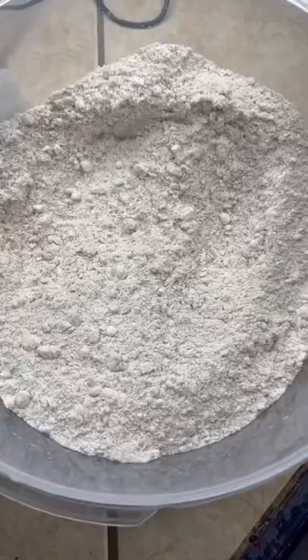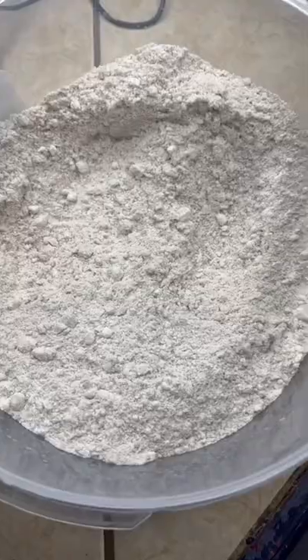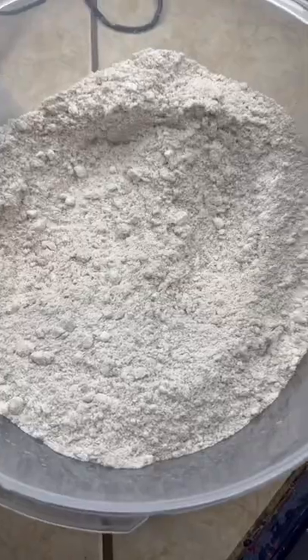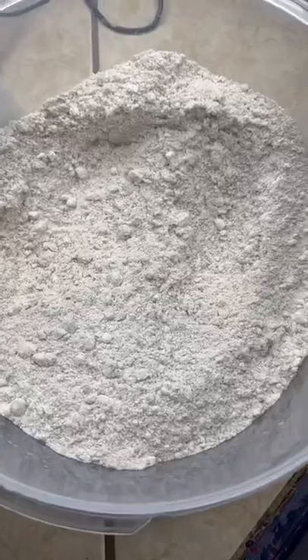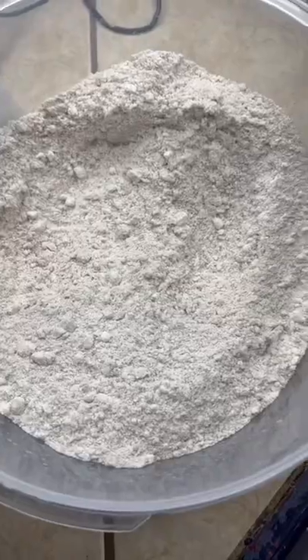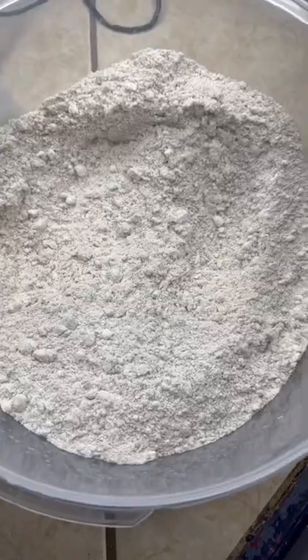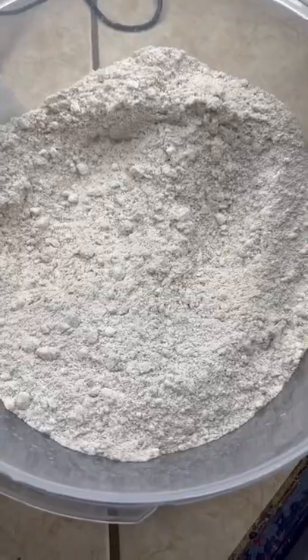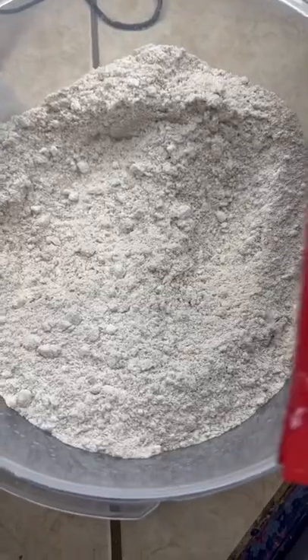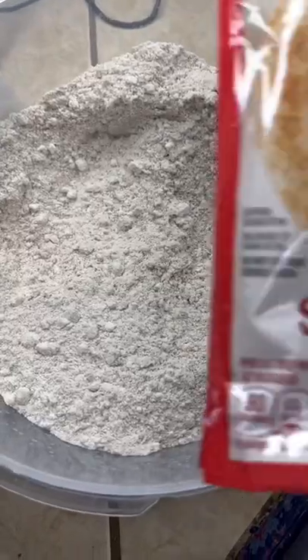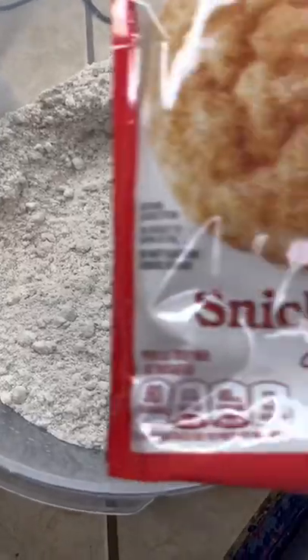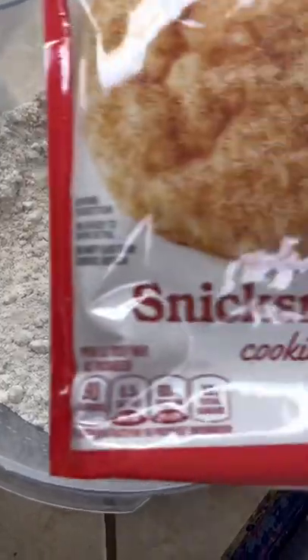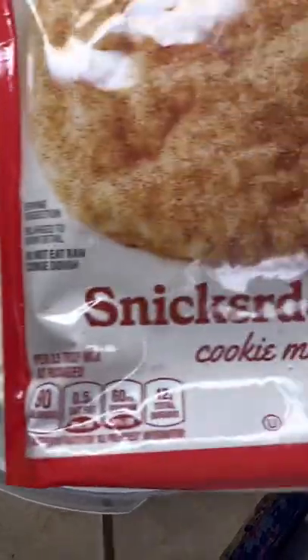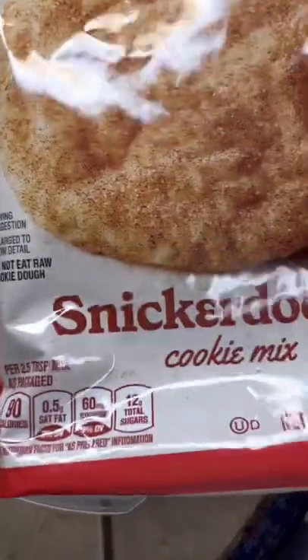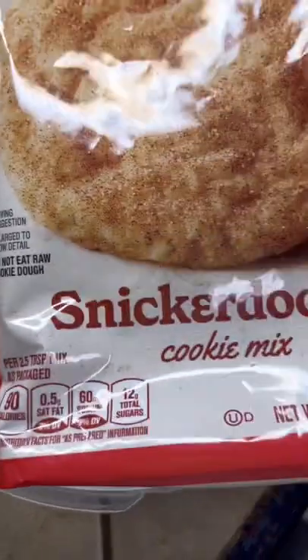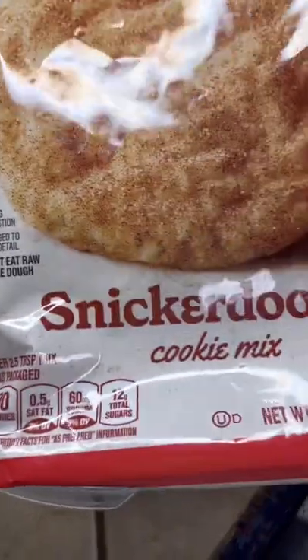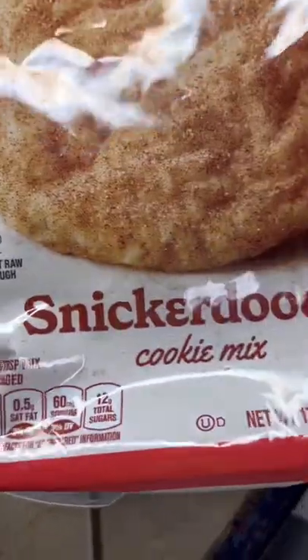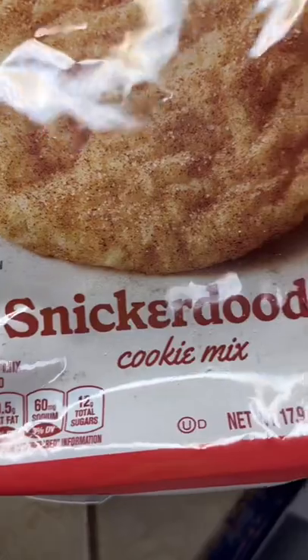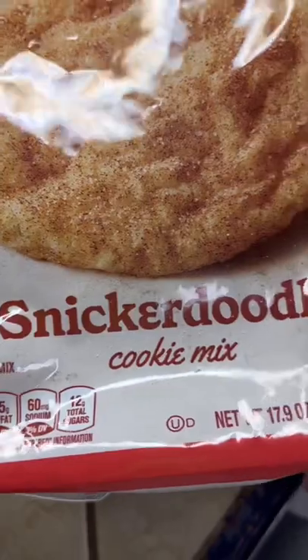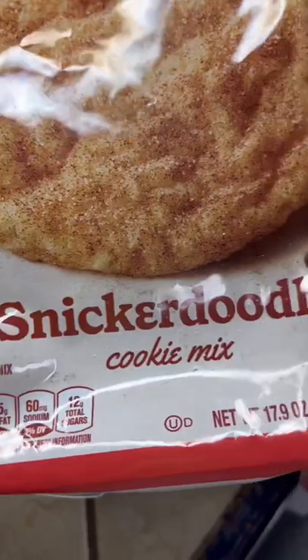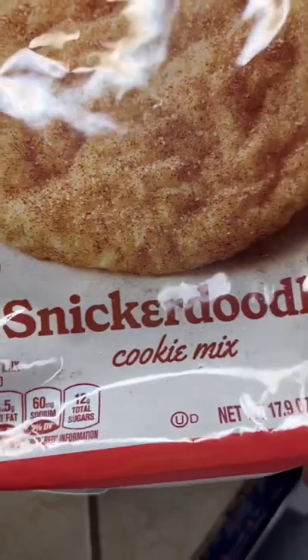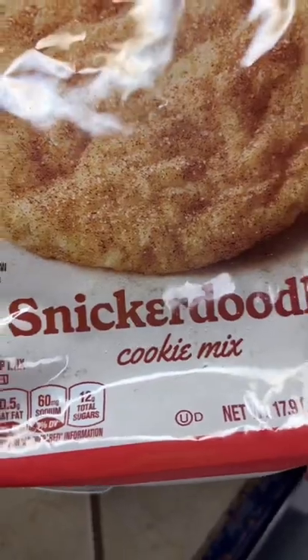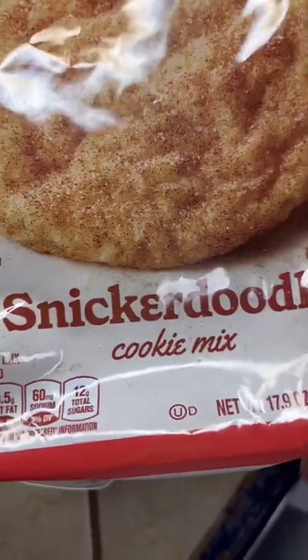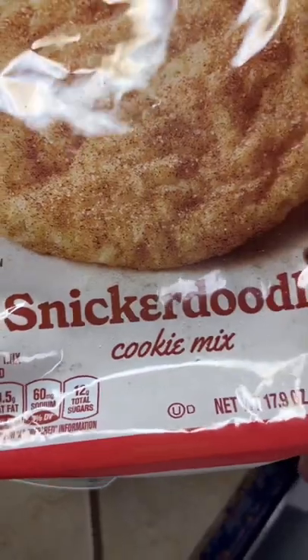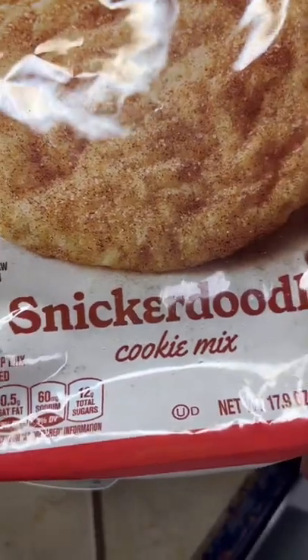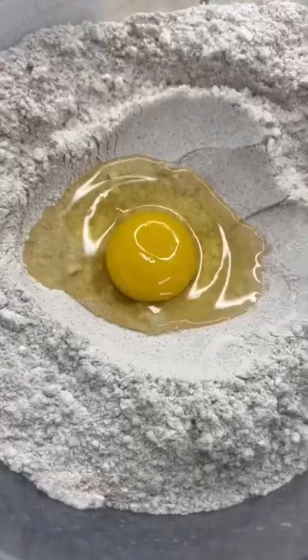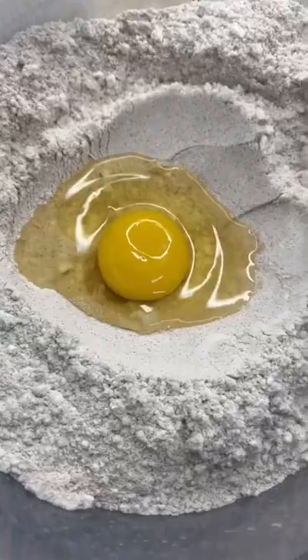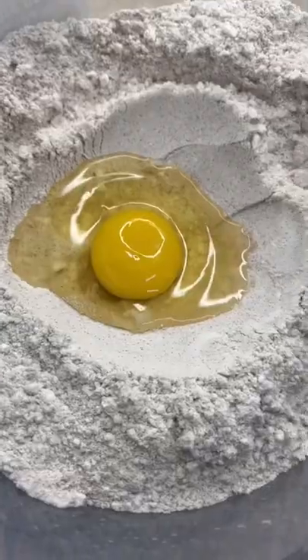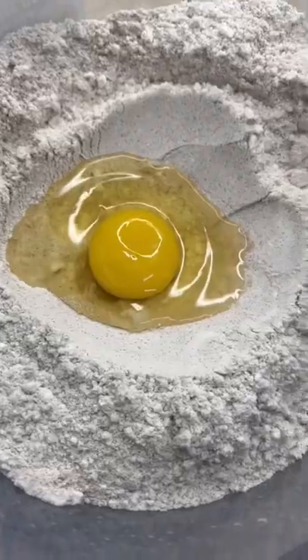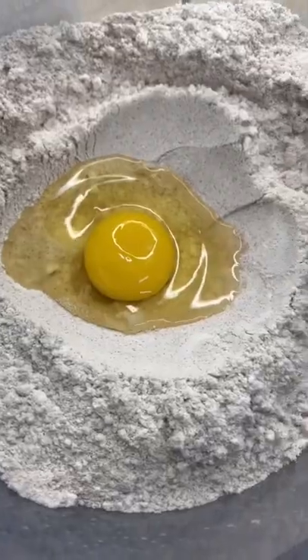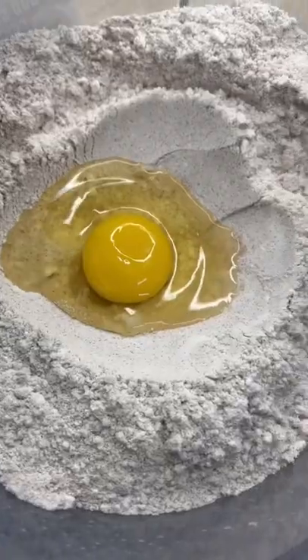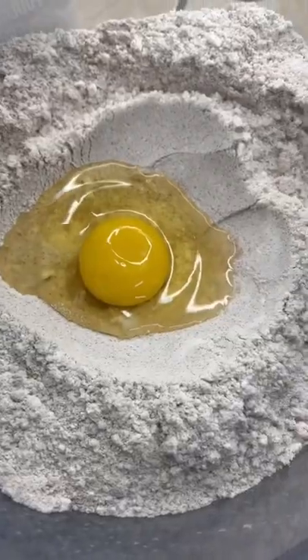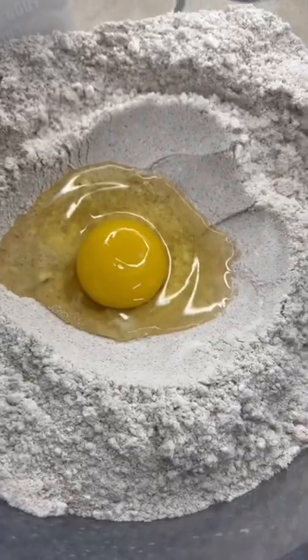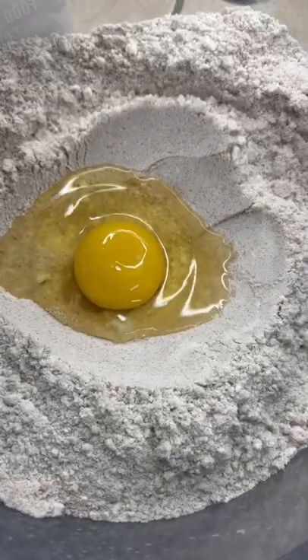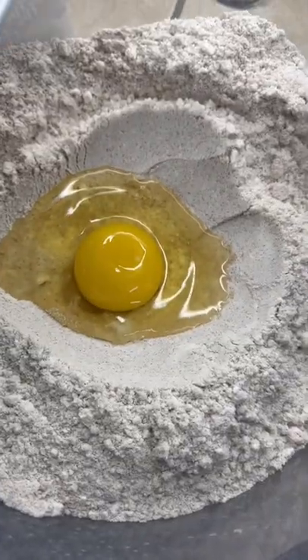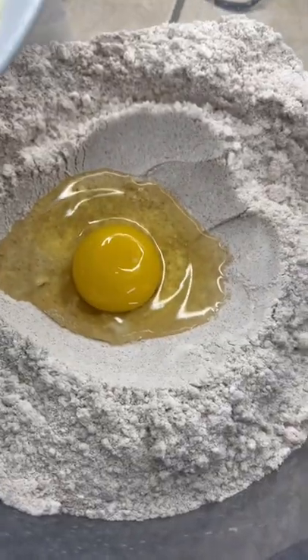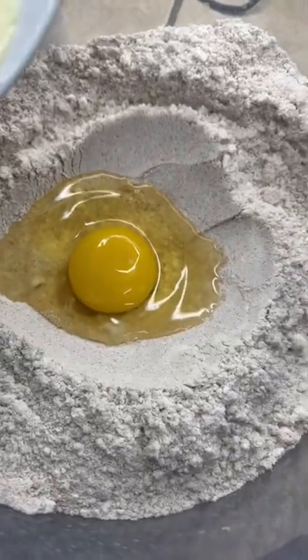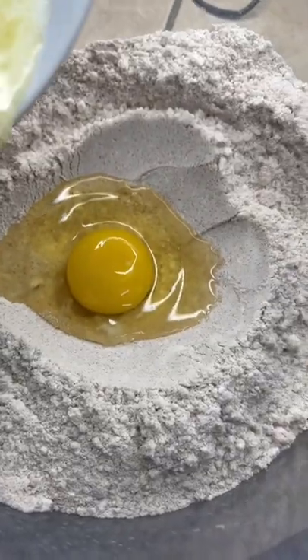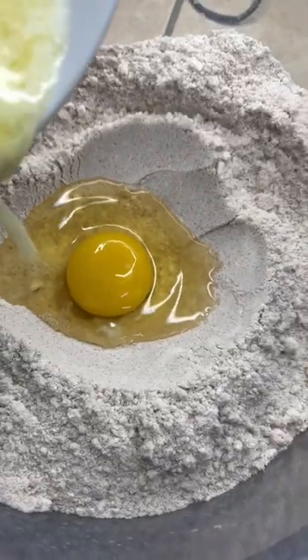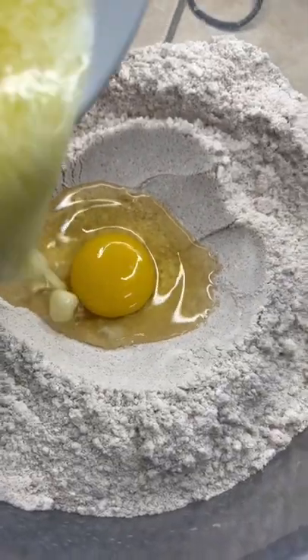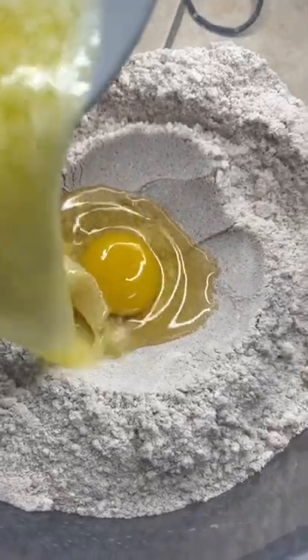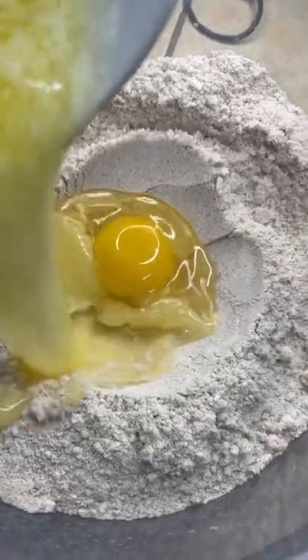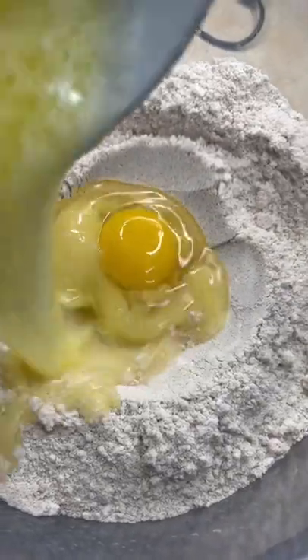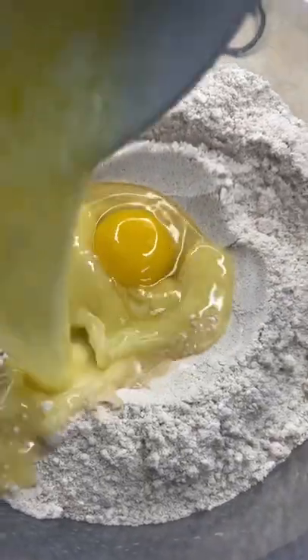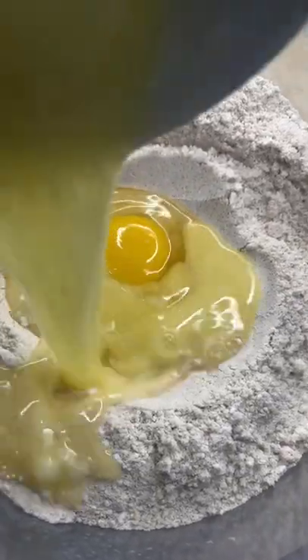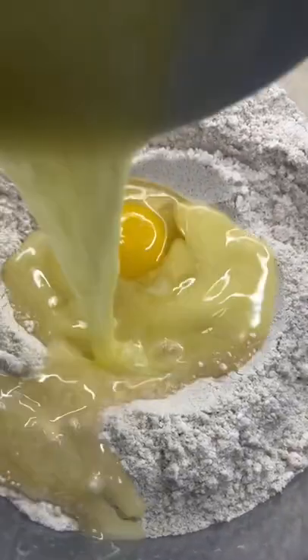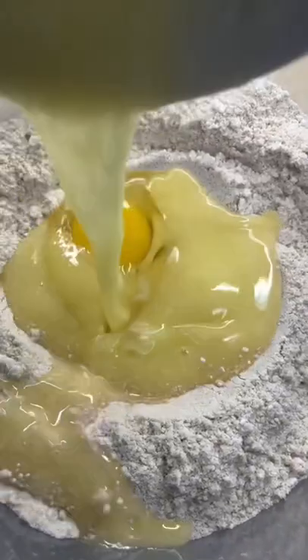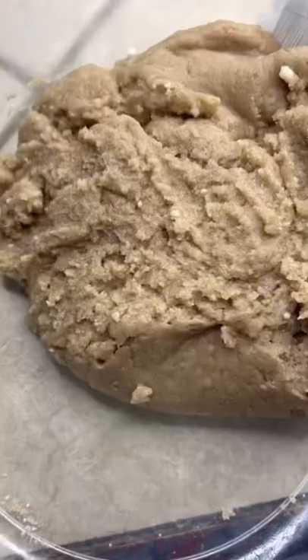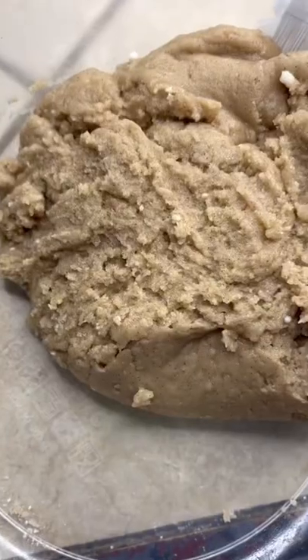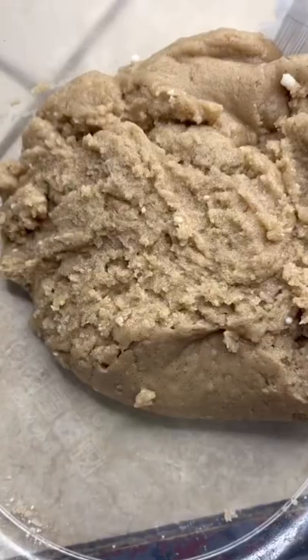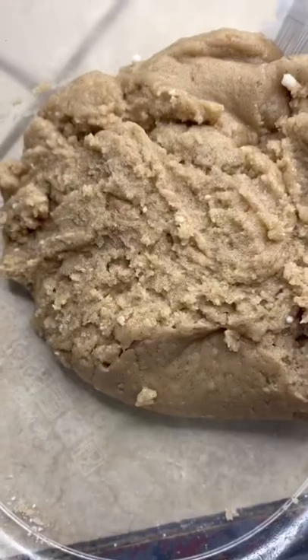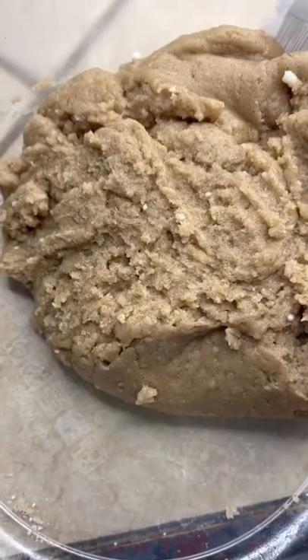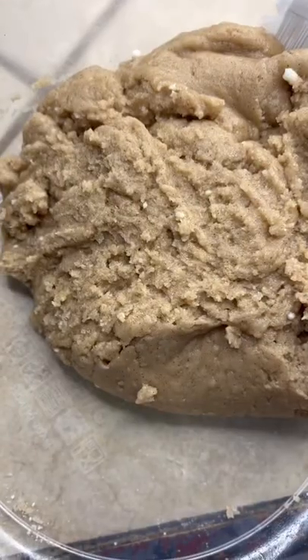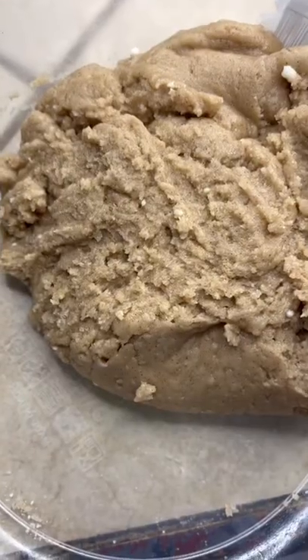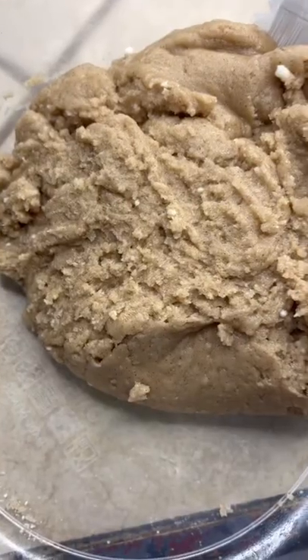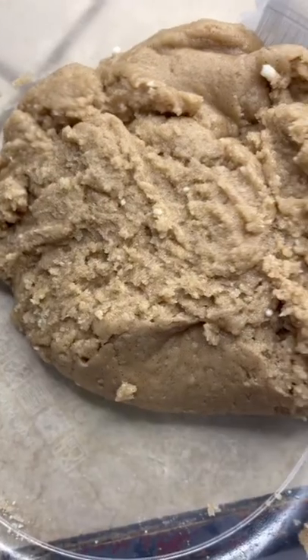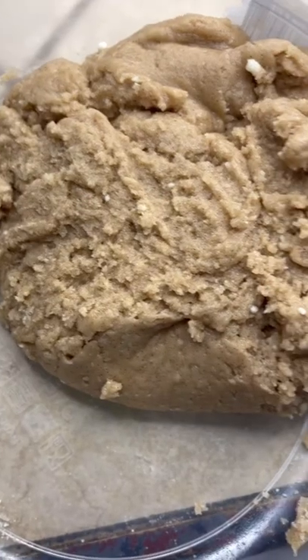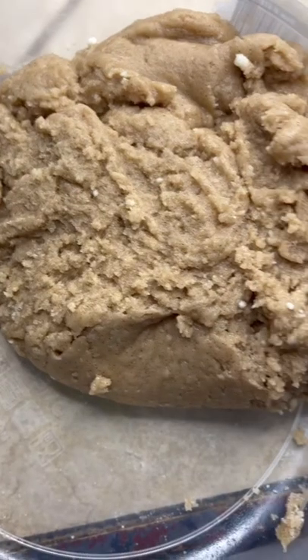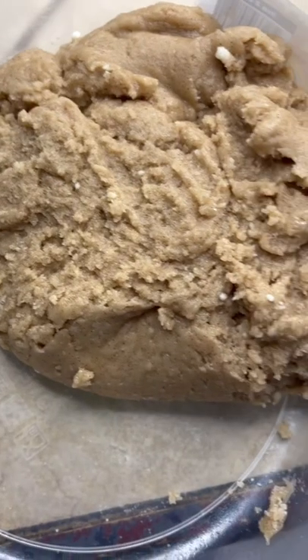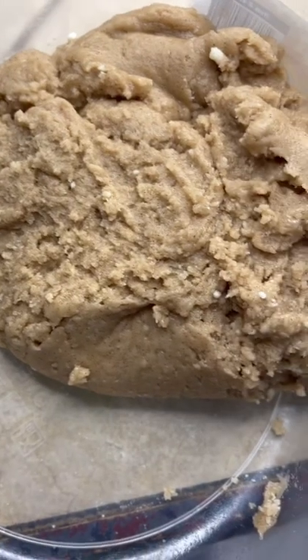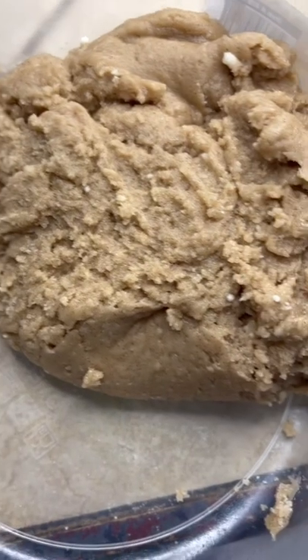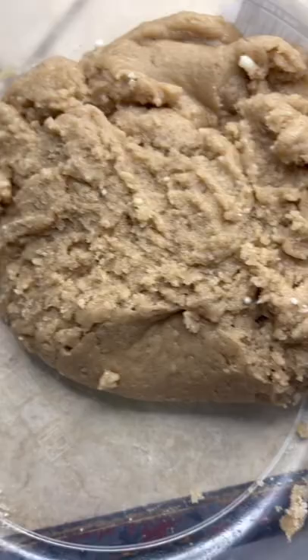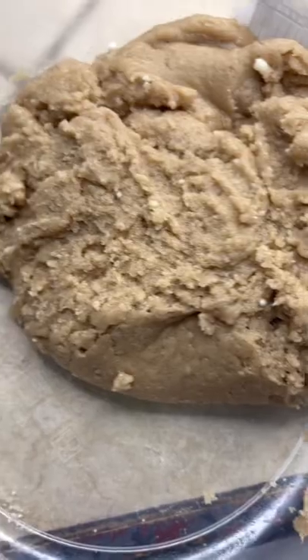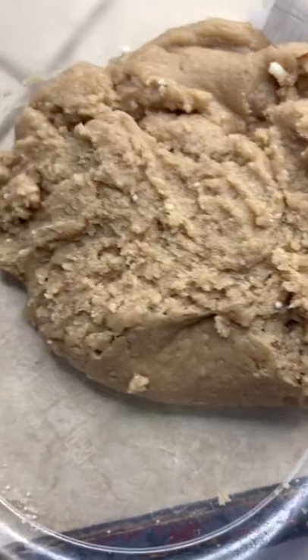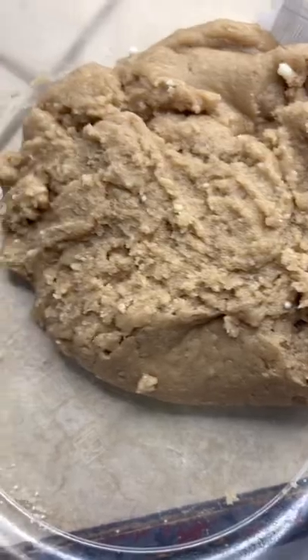In a bowl, one pack of that Snickerdoodle cookie mix, one egg and a stick of butter. Beat everything together till it's a dough ball.